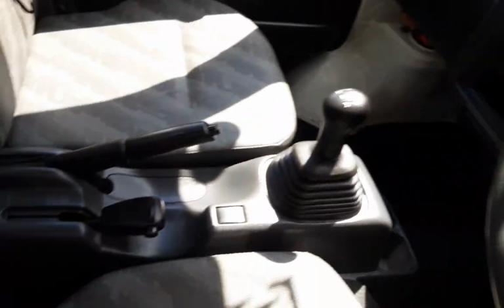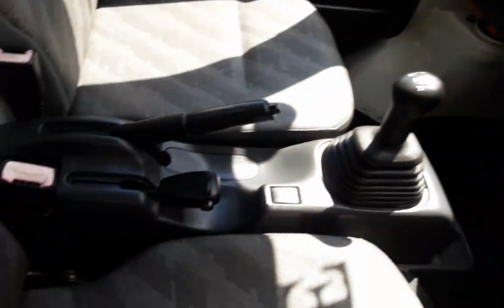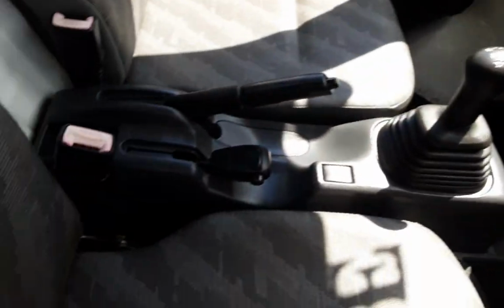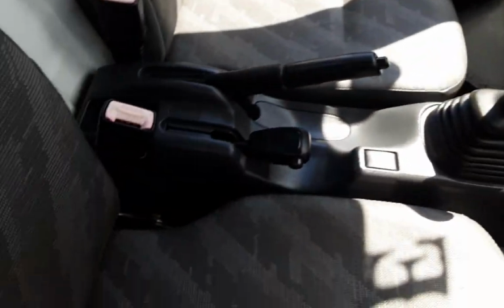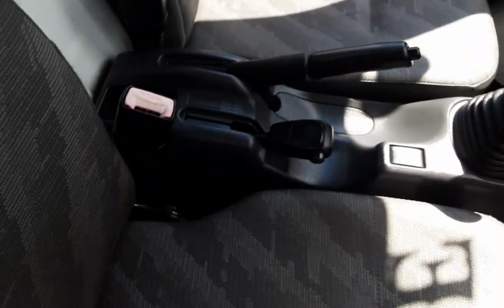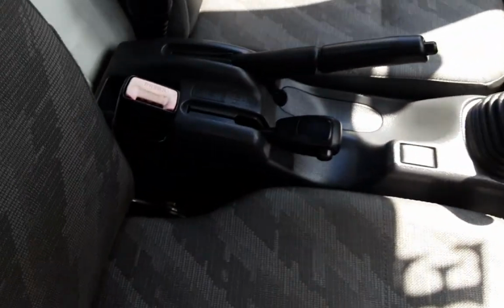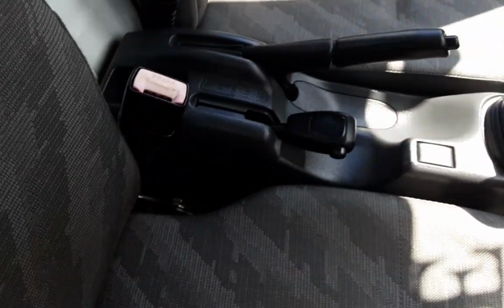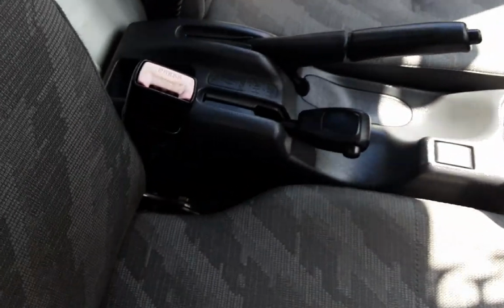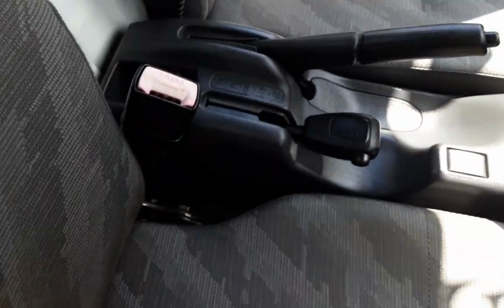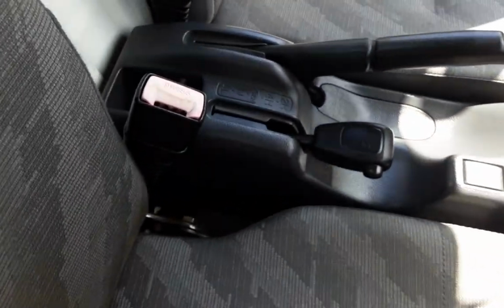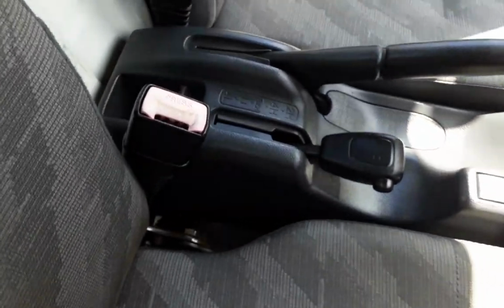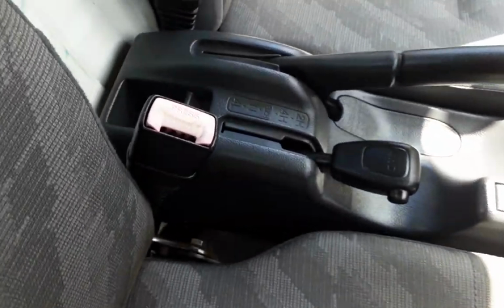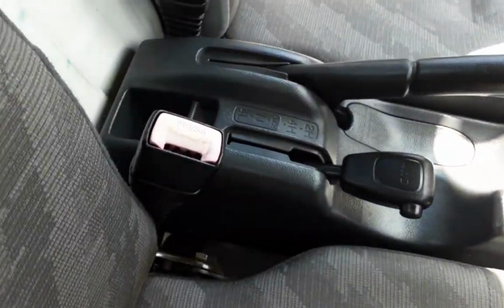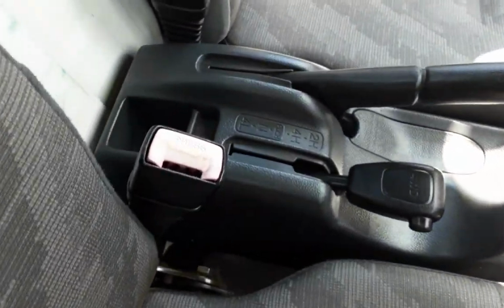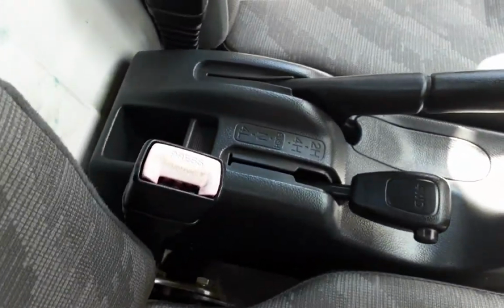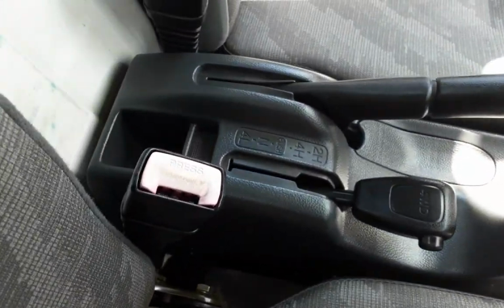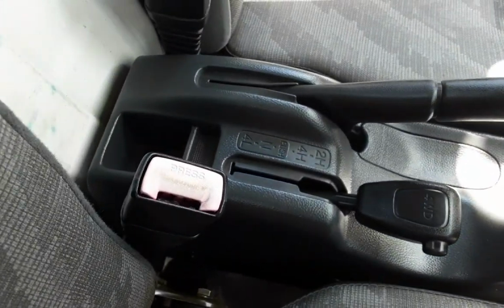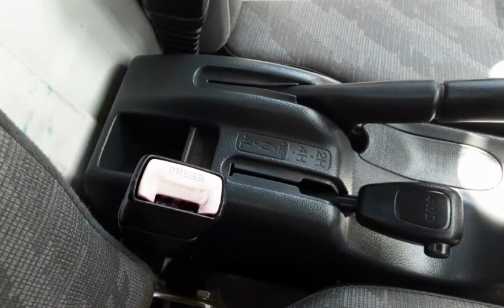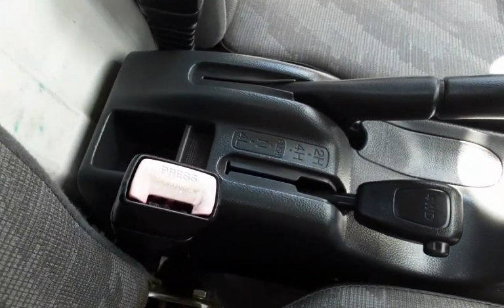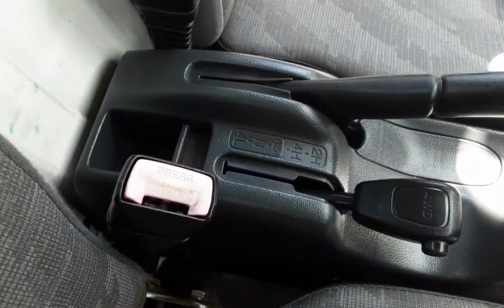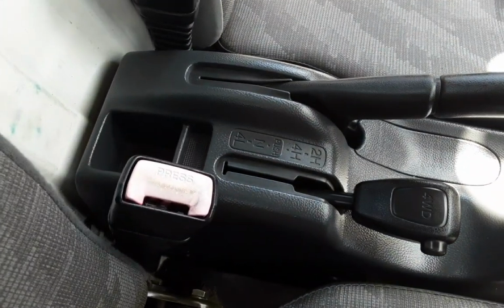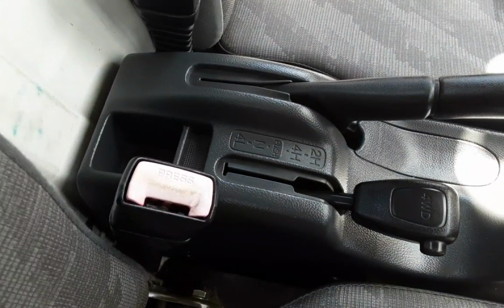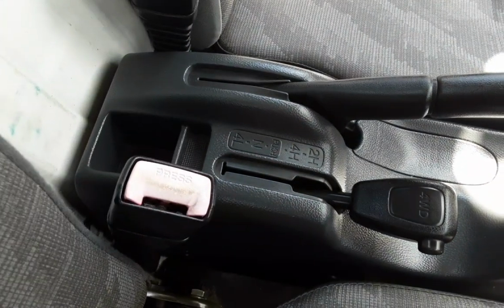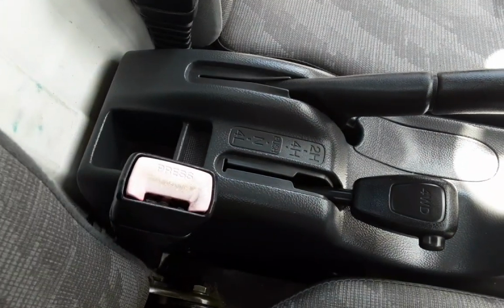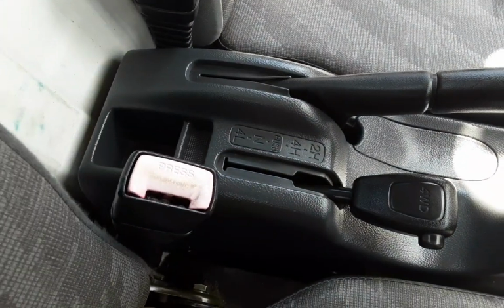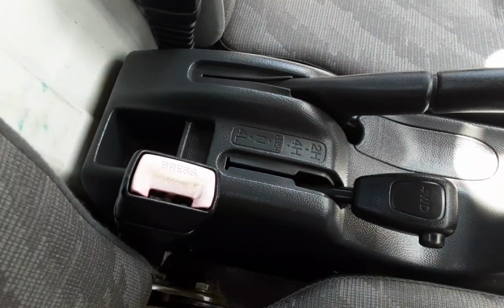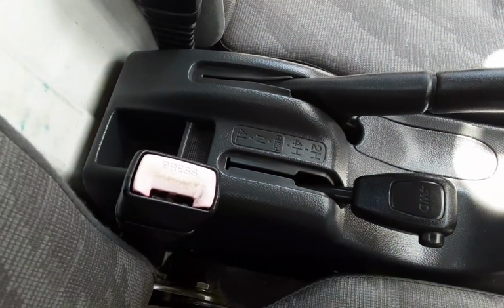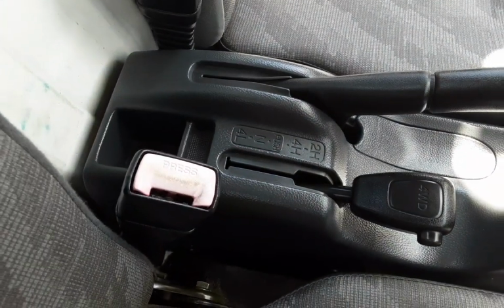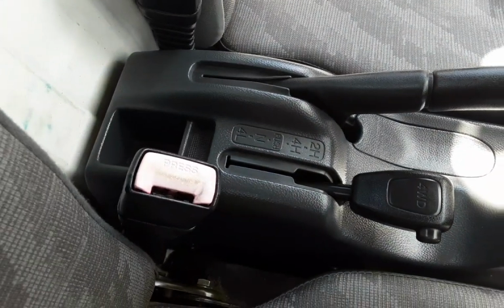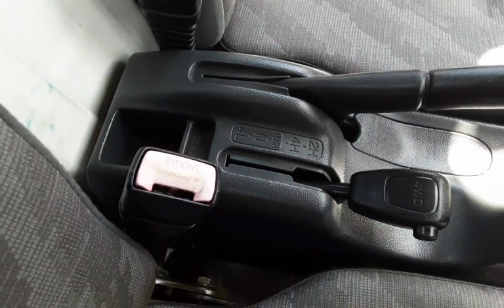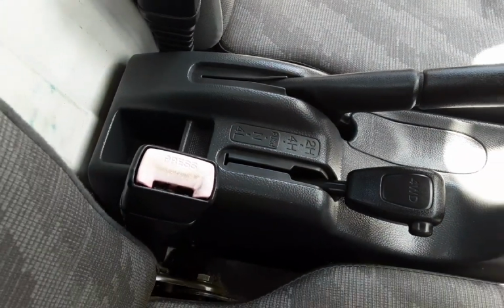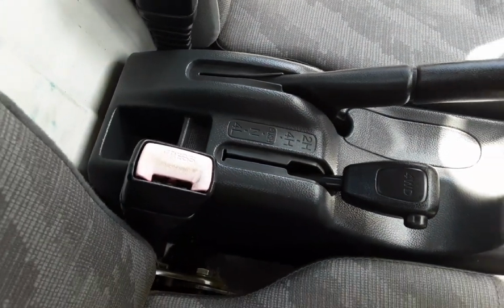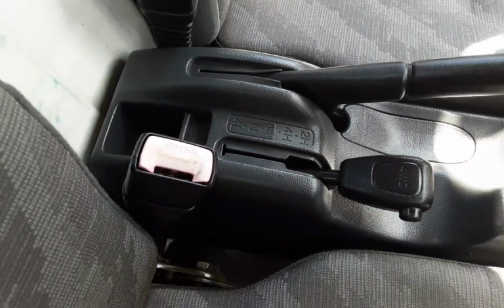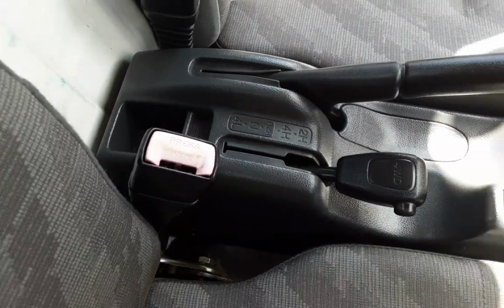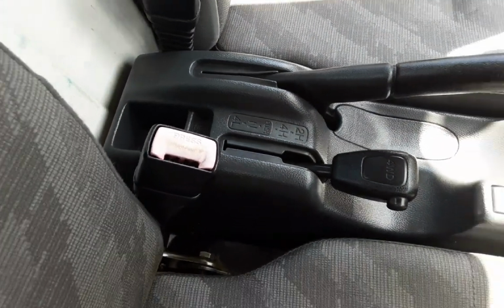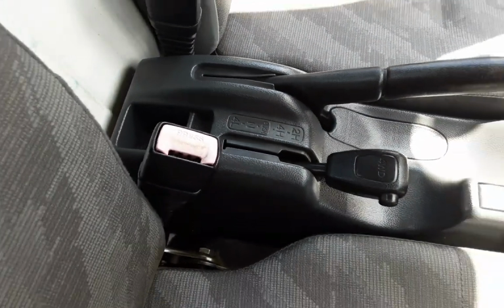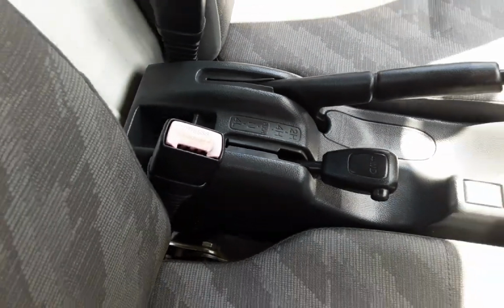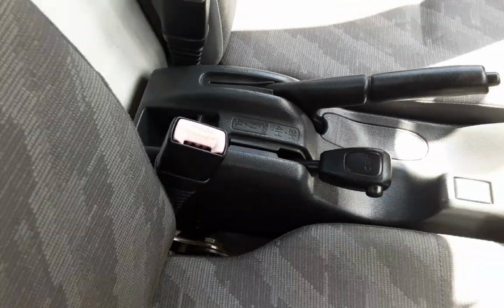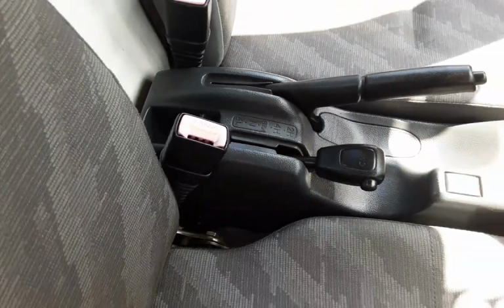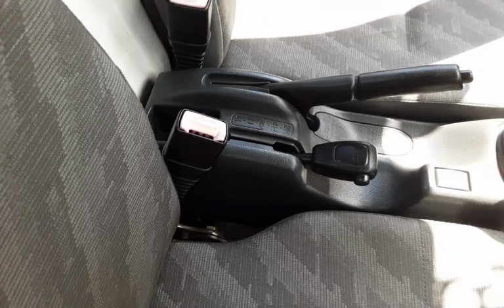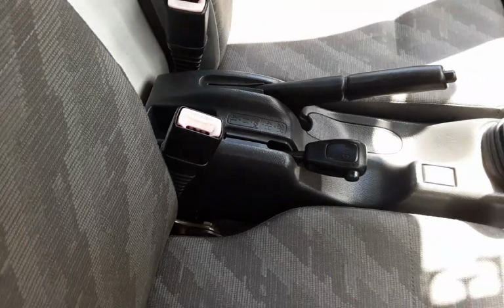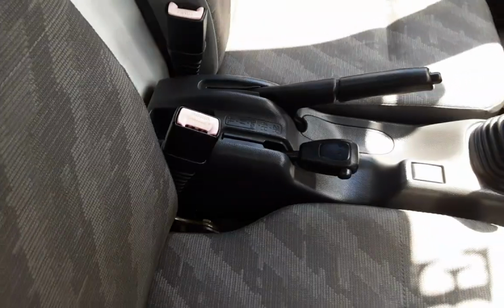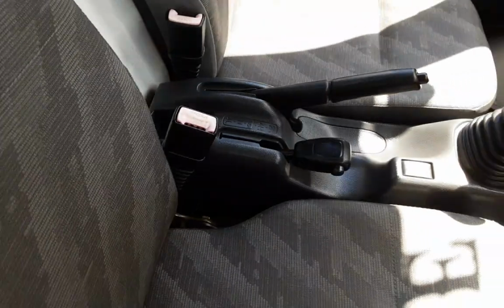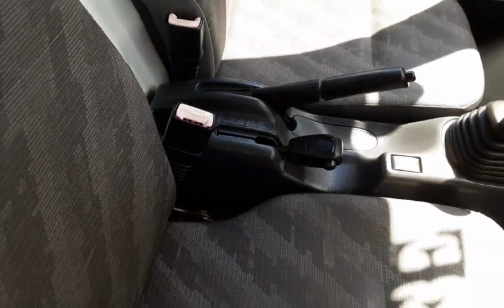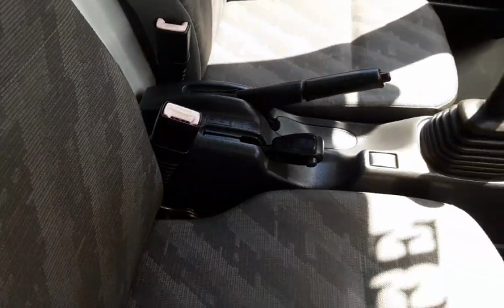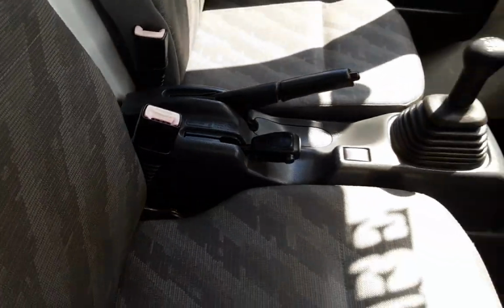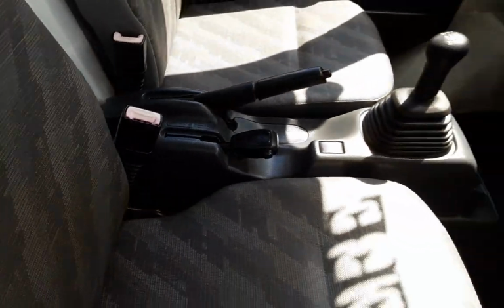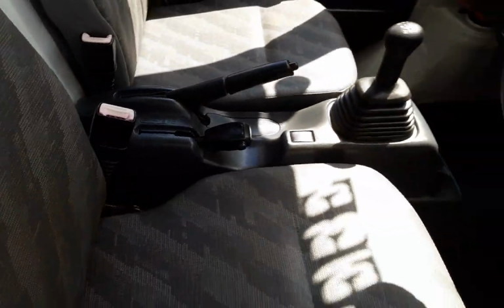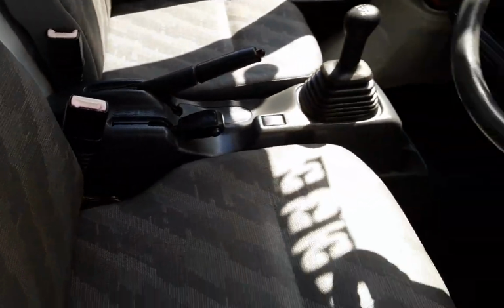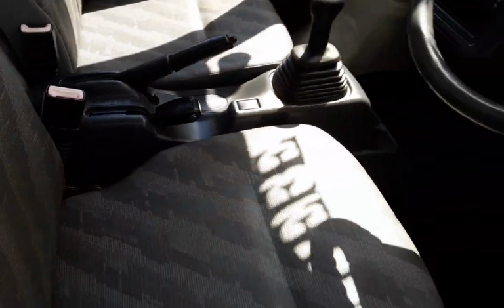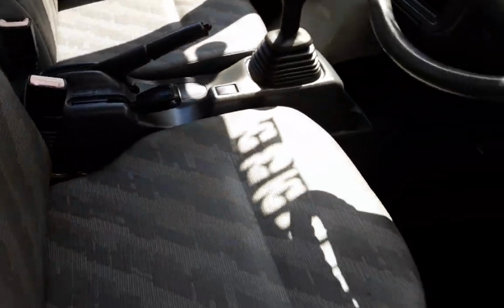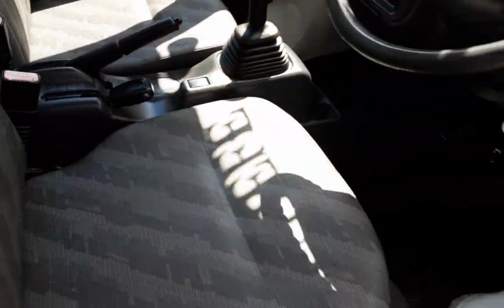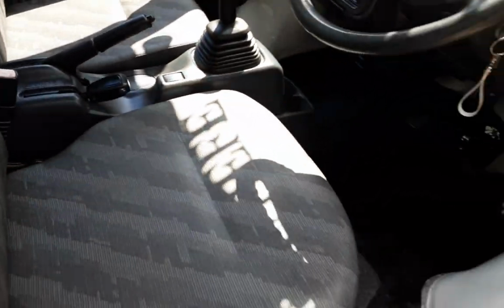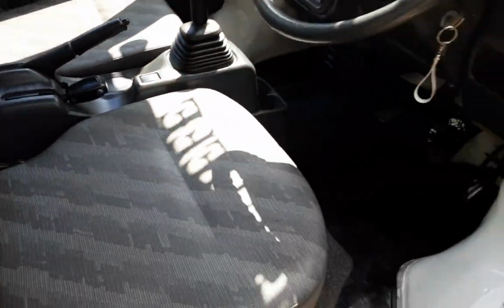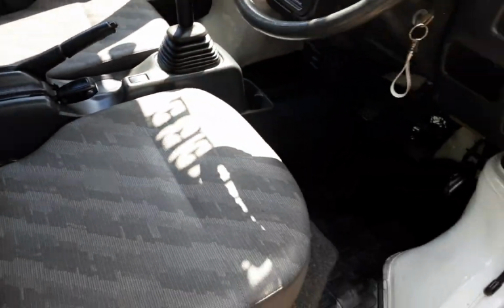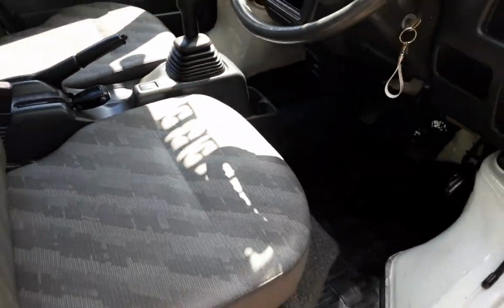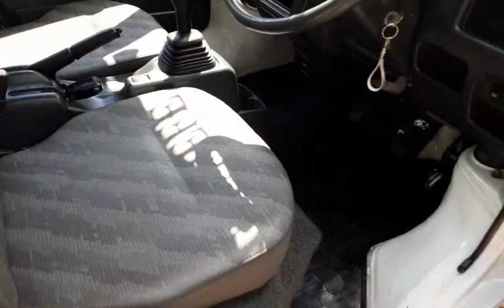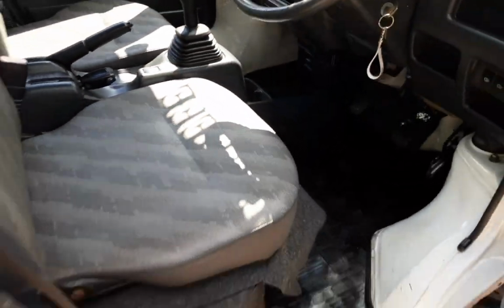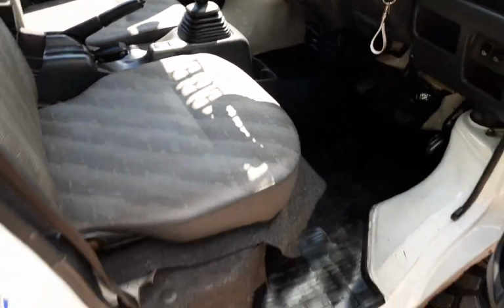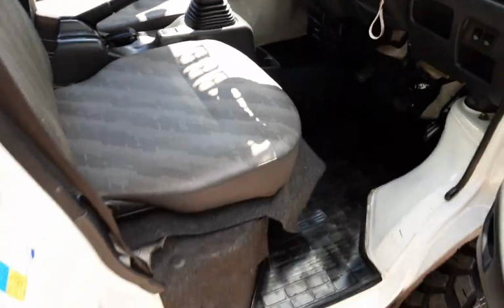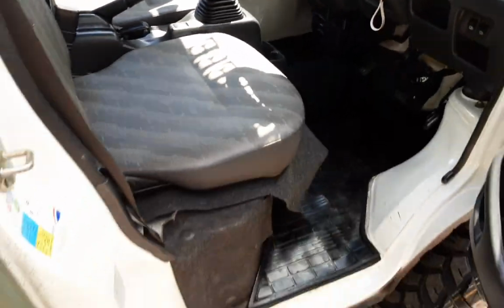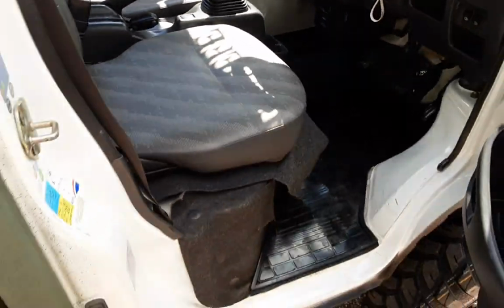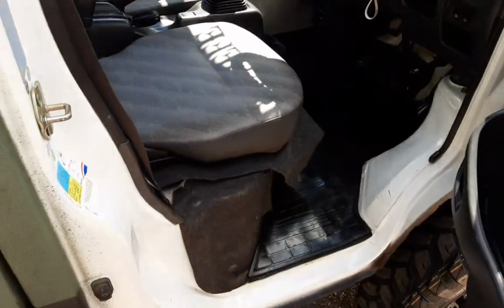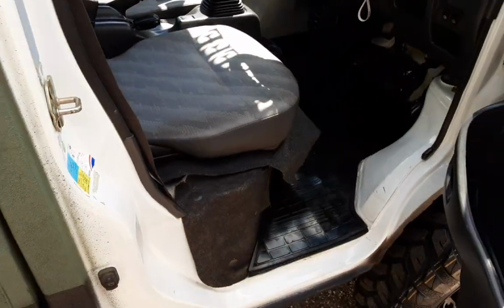Let me just show you that four-wheel drive high, as you can see right there — boom. Every truck I have has that; I don't have anything lesser.